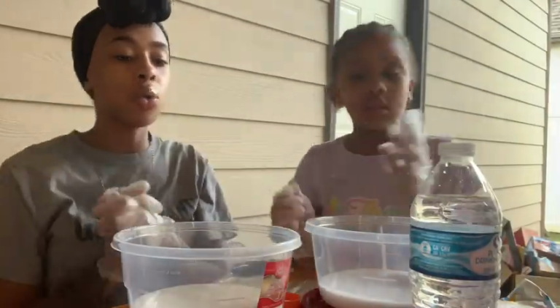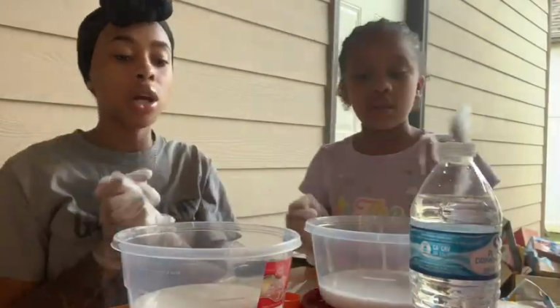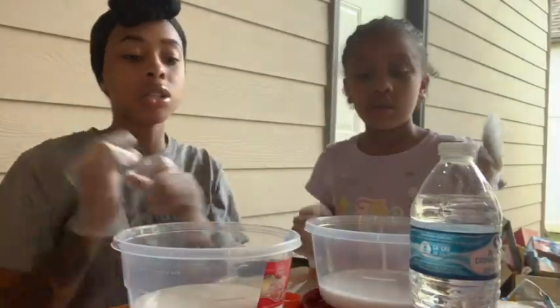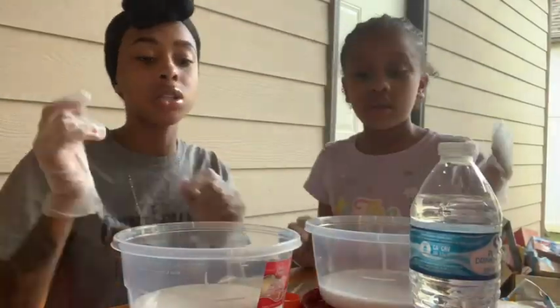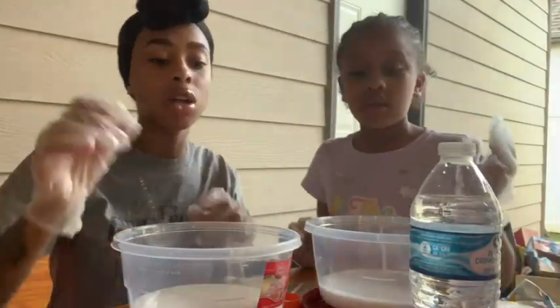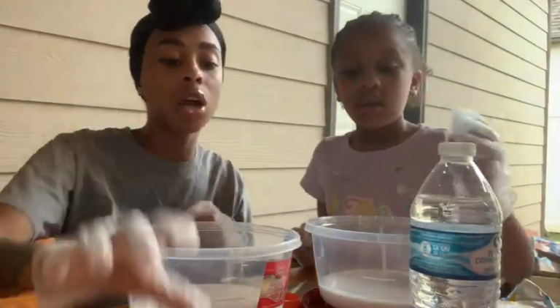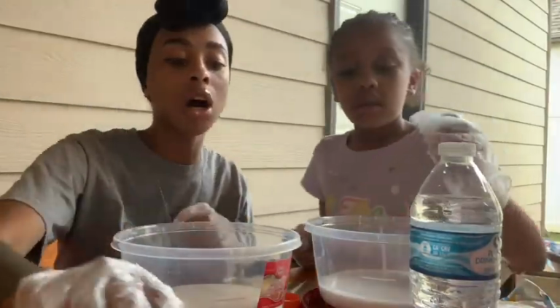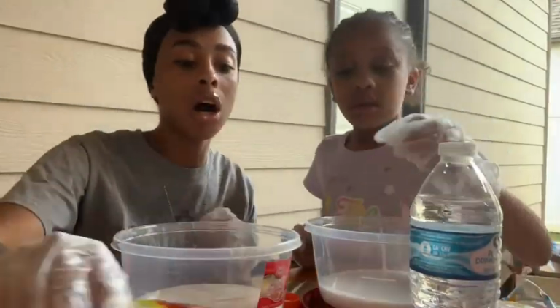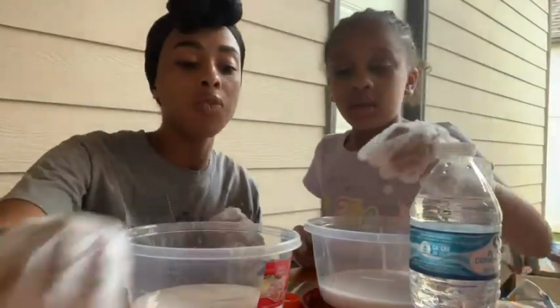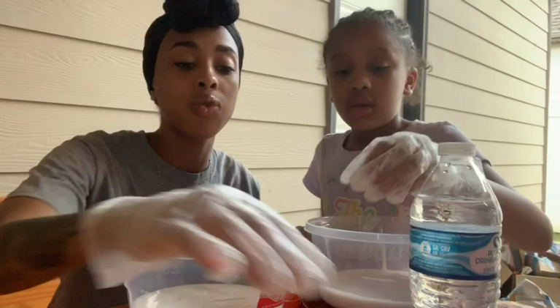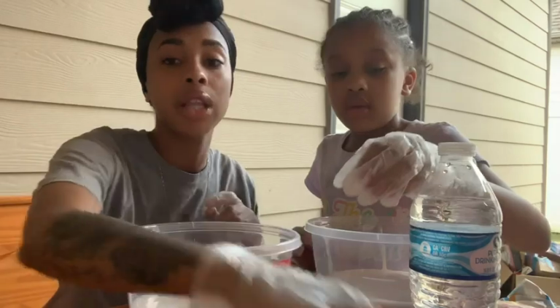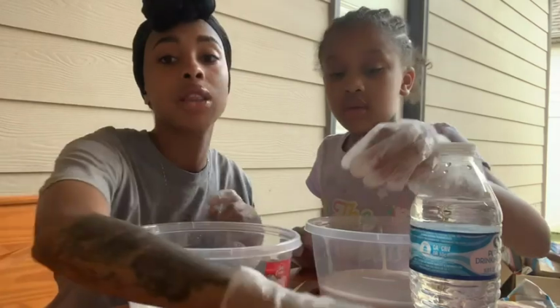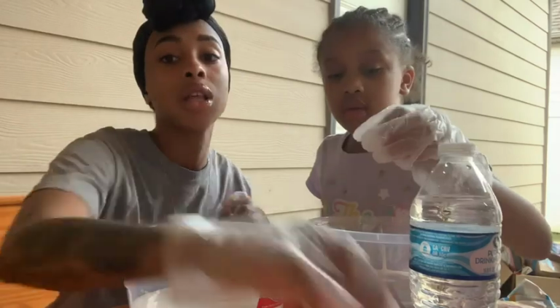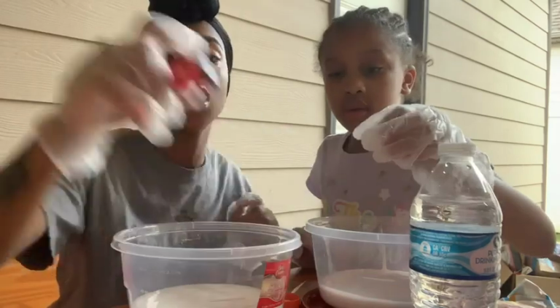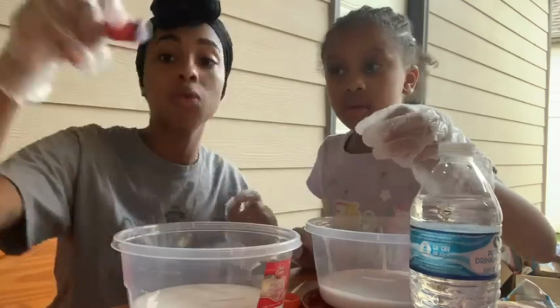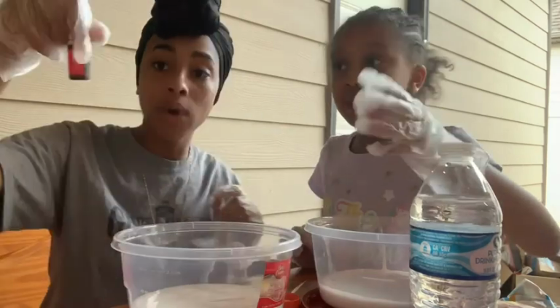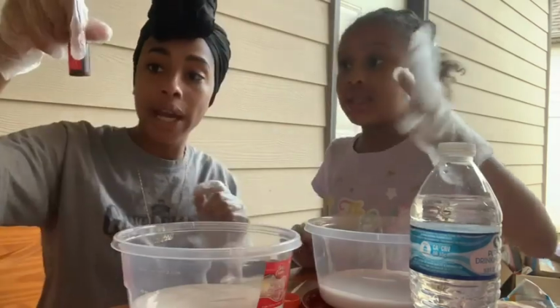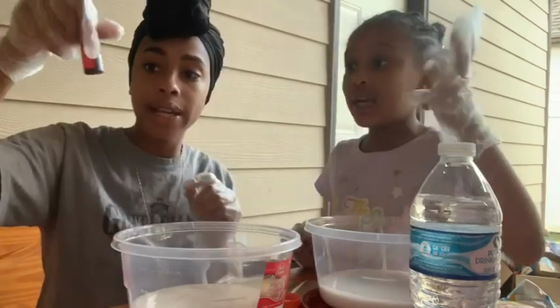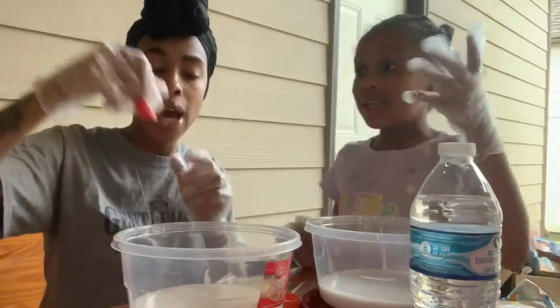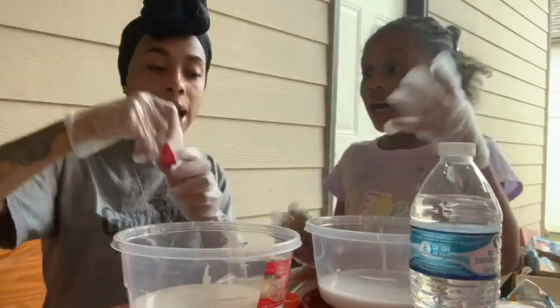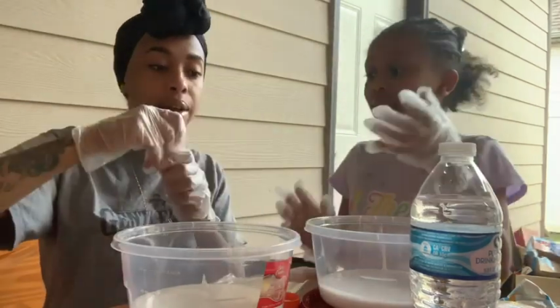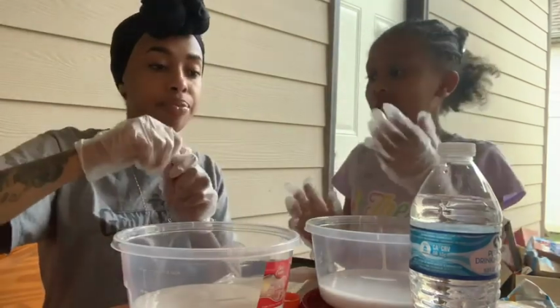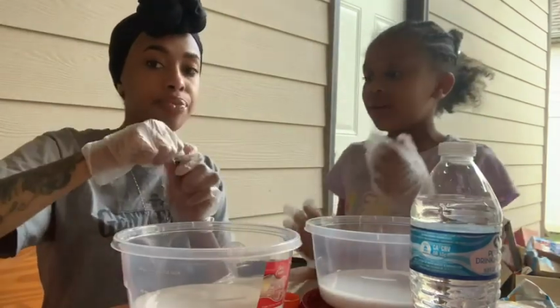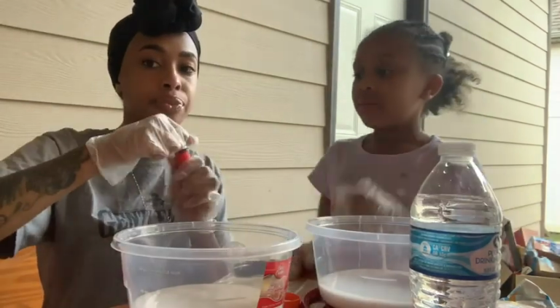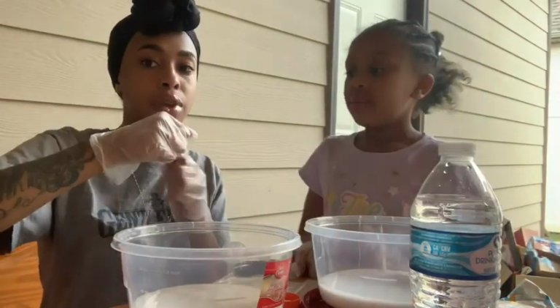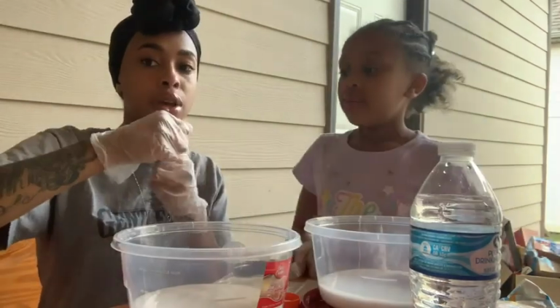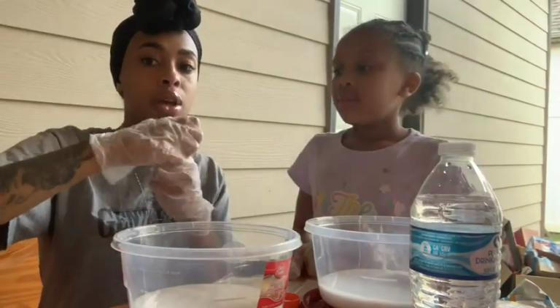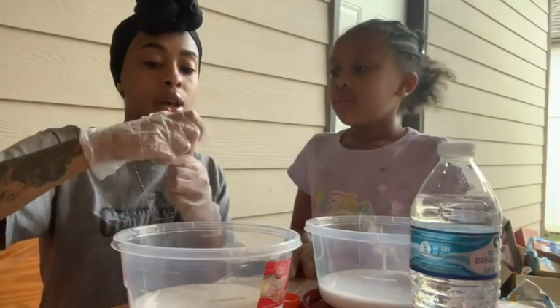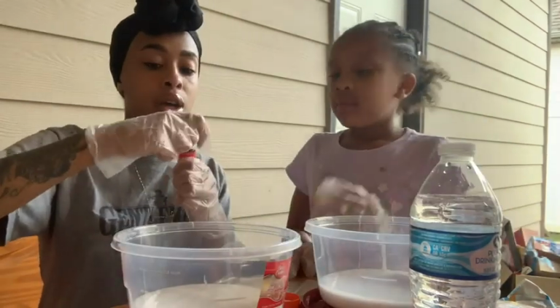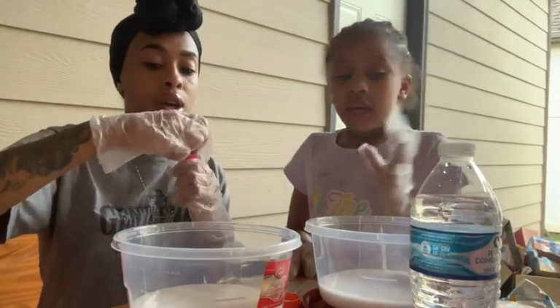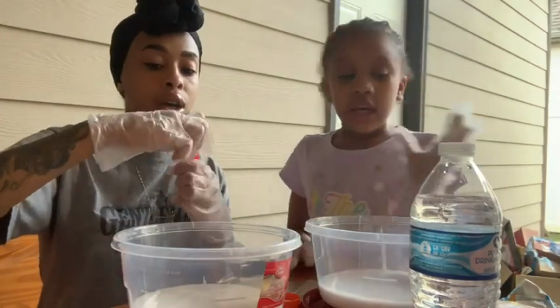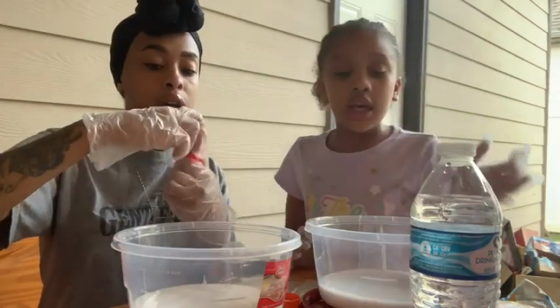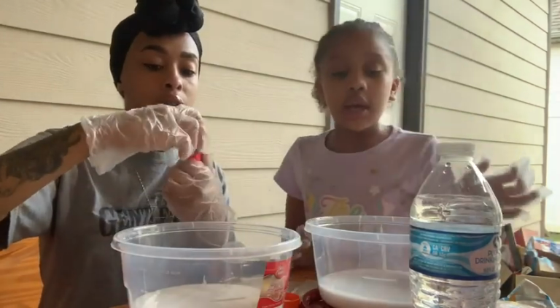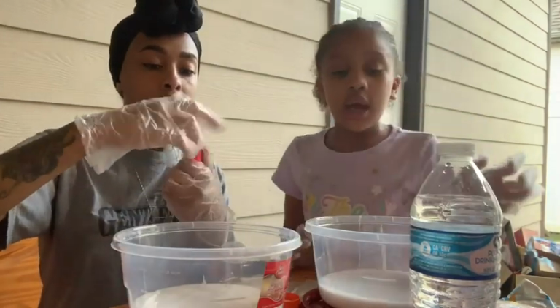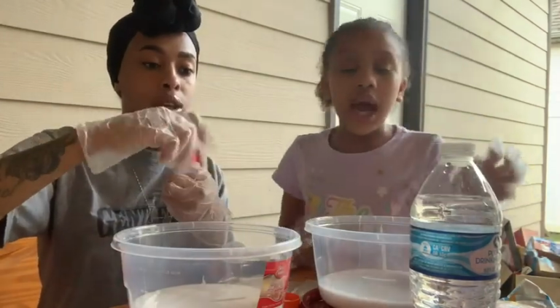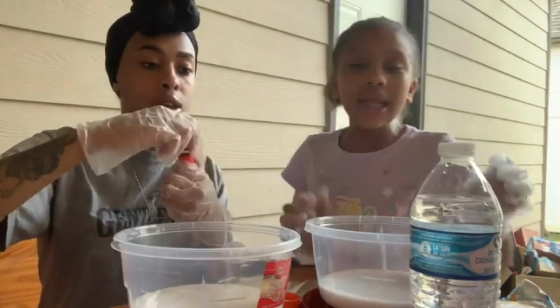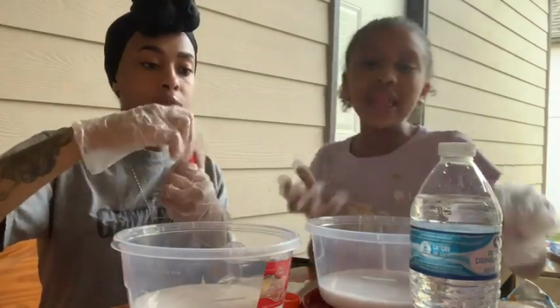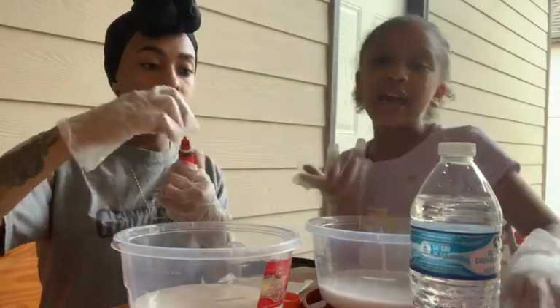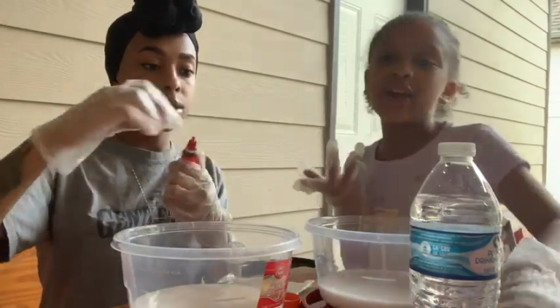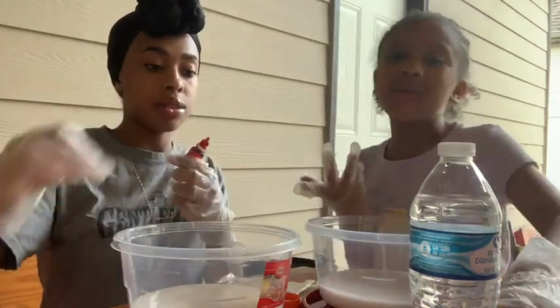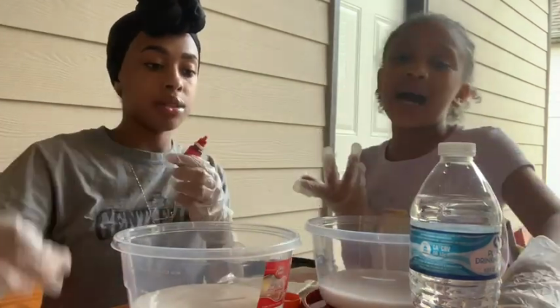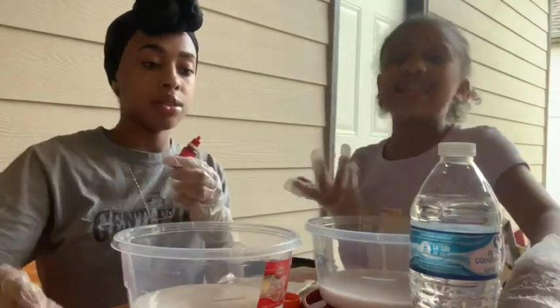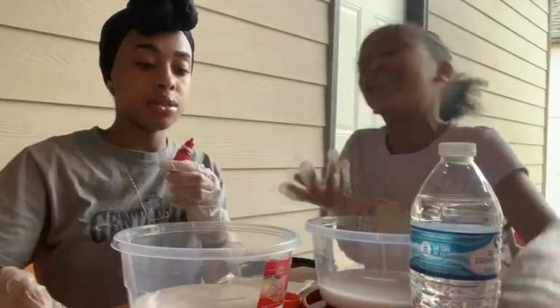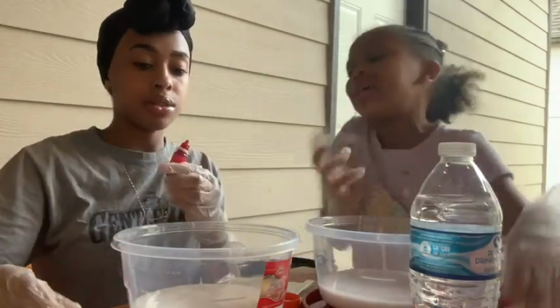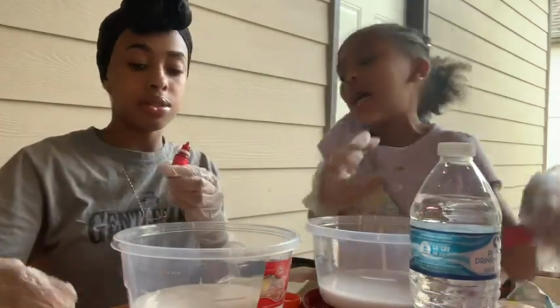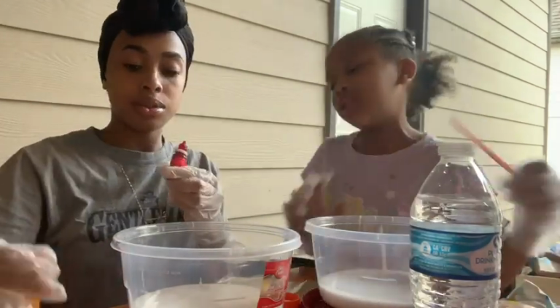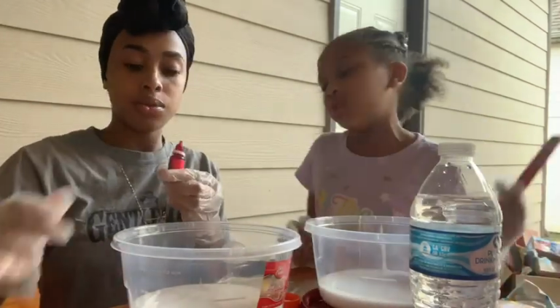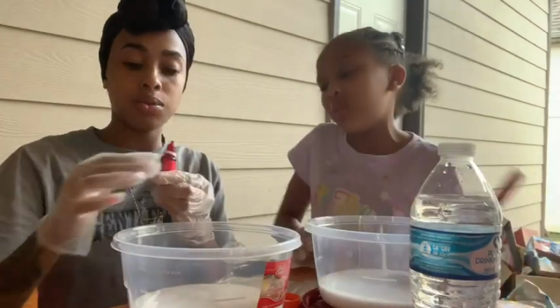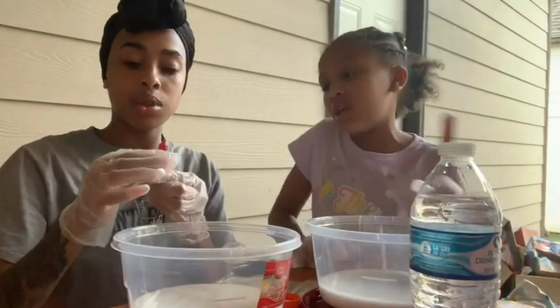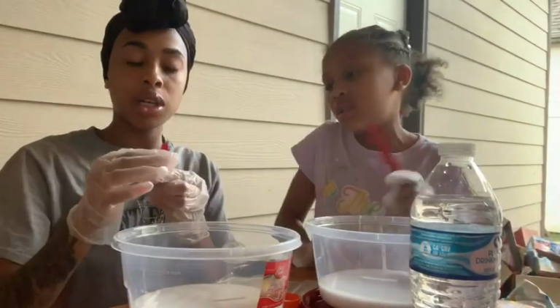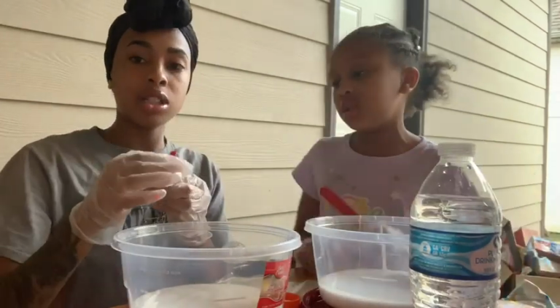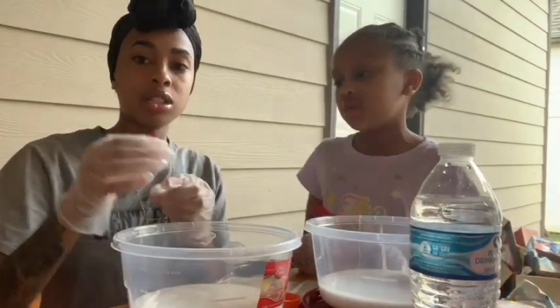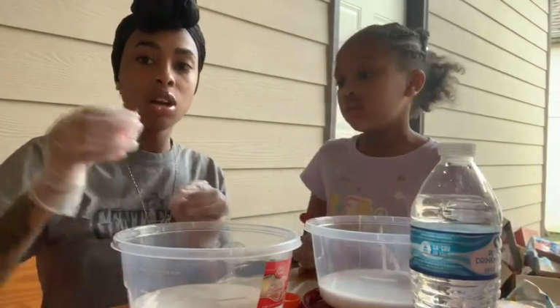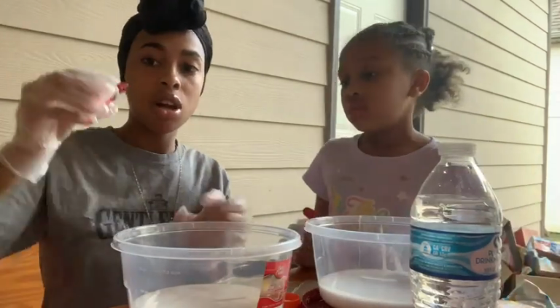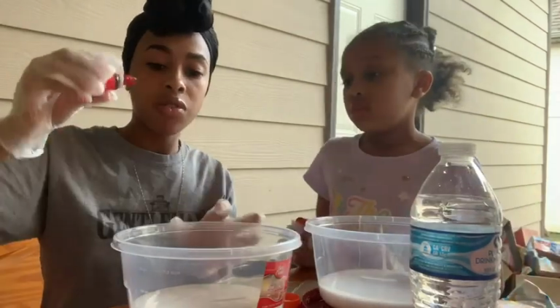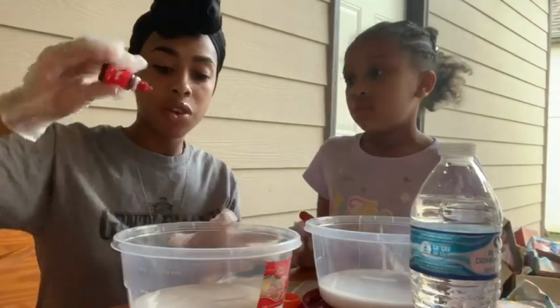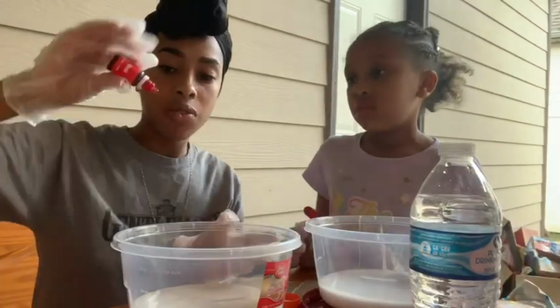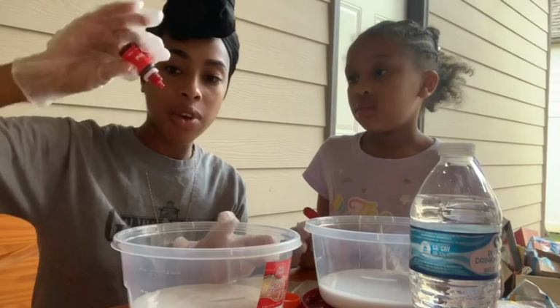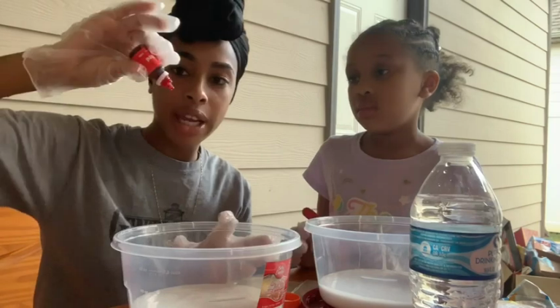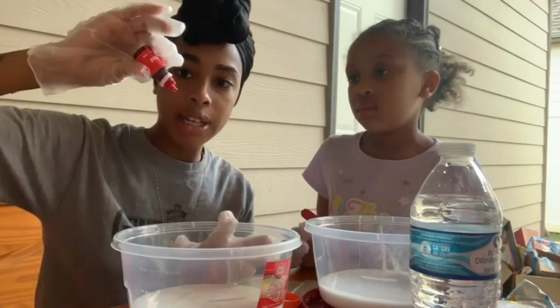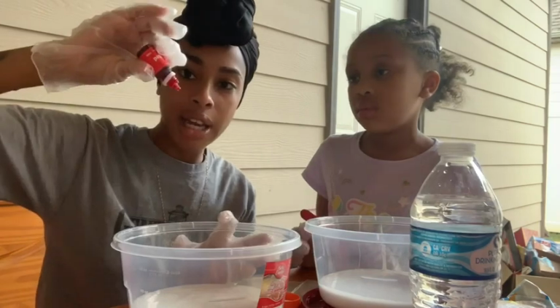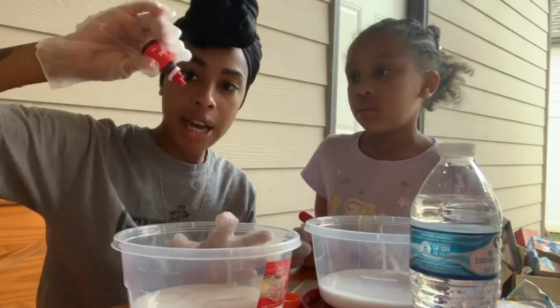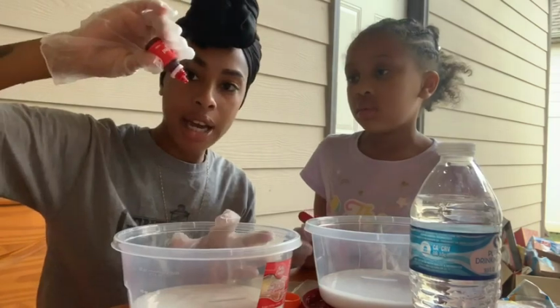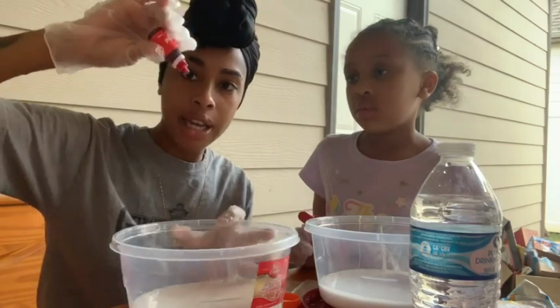We're going to start off with red dye and you guys shouldn't add too much. Starting off with red dye now.